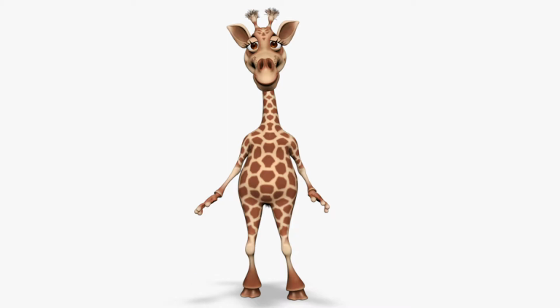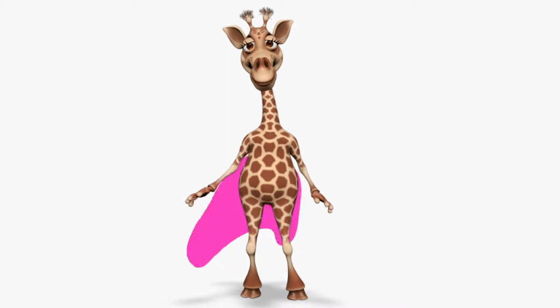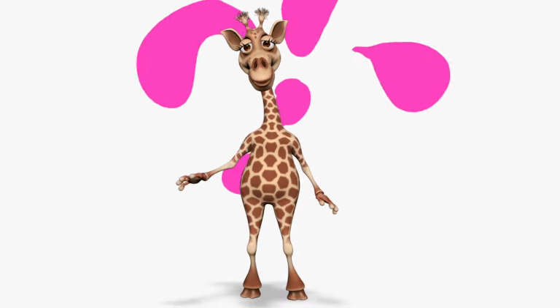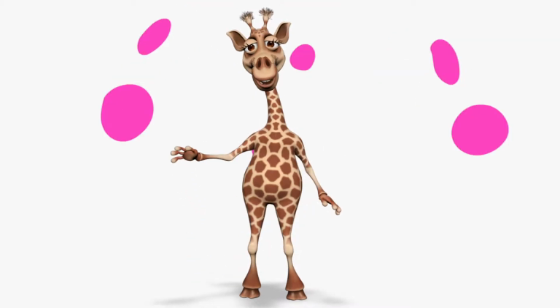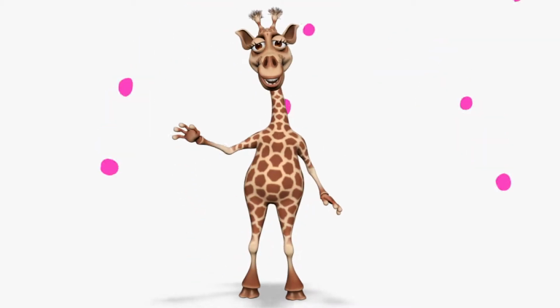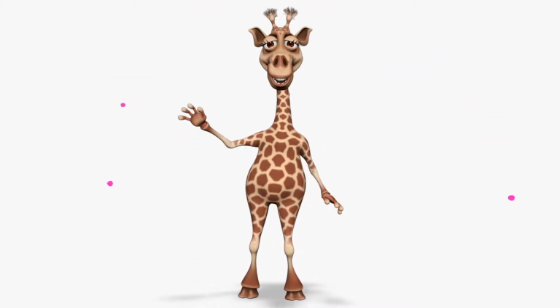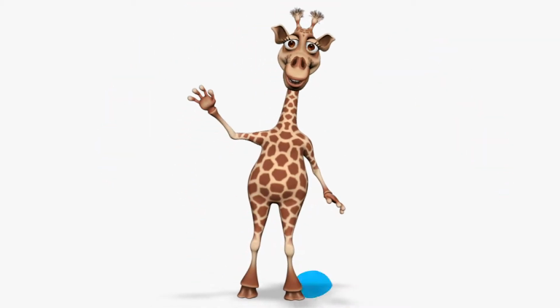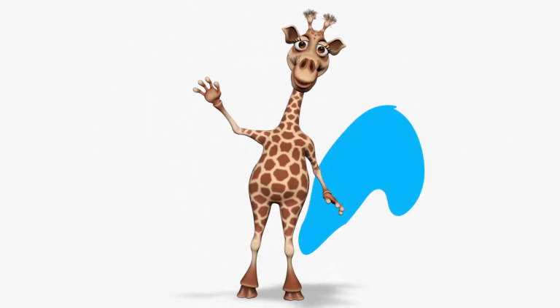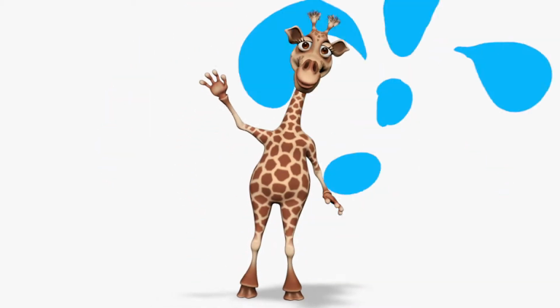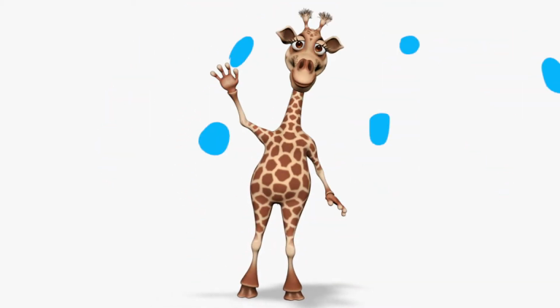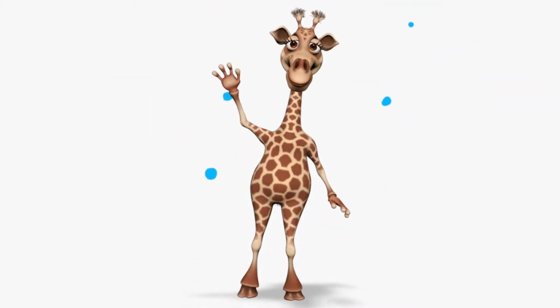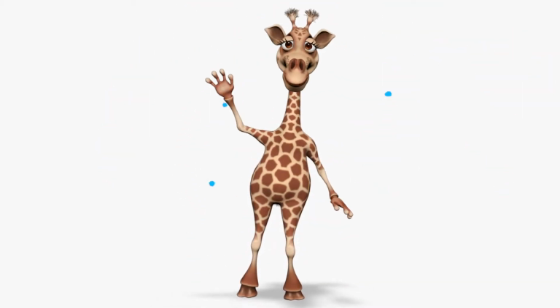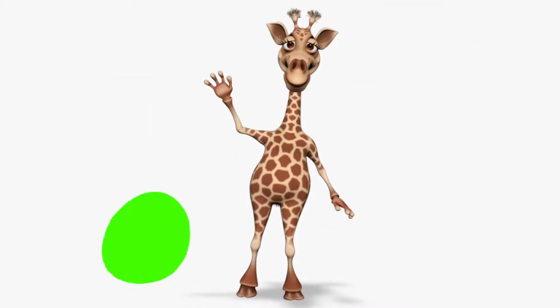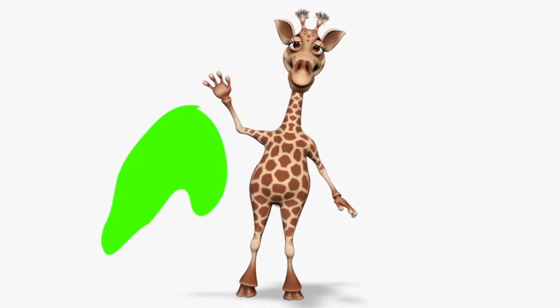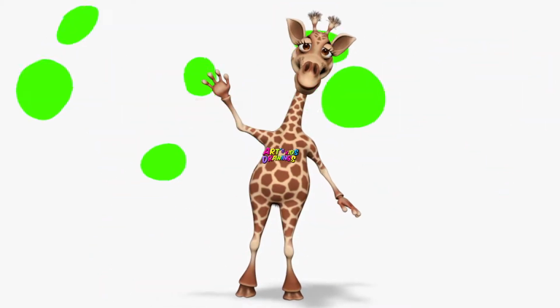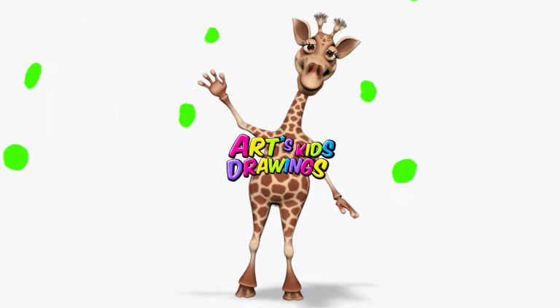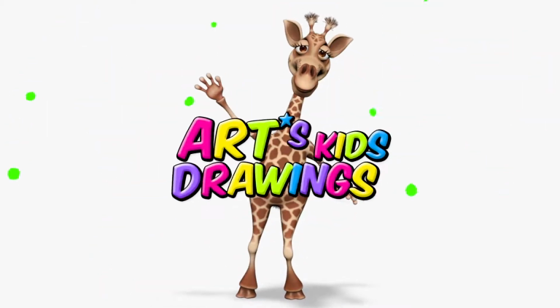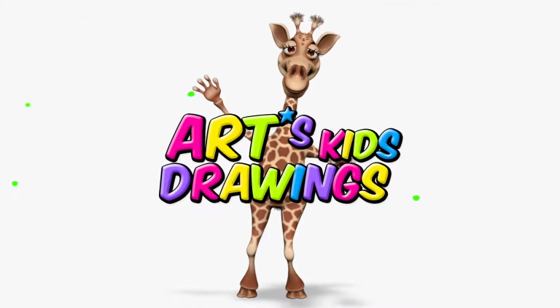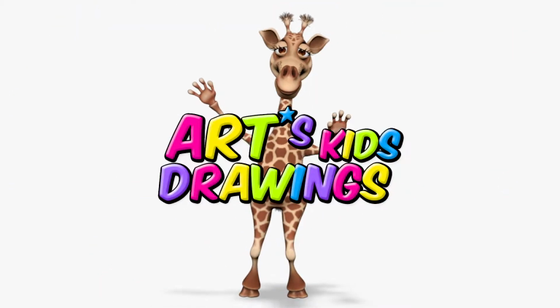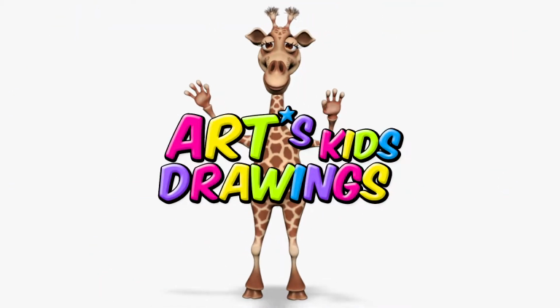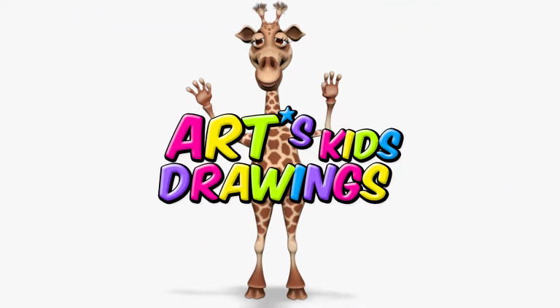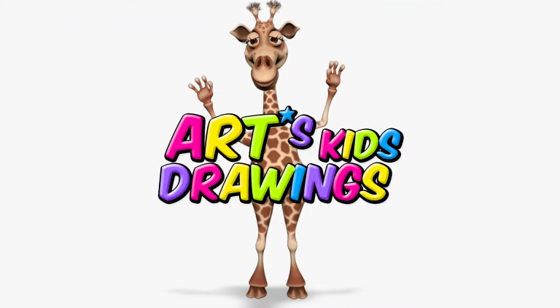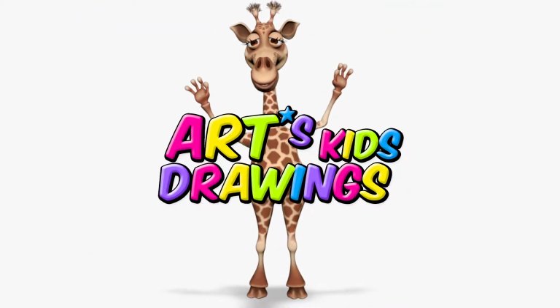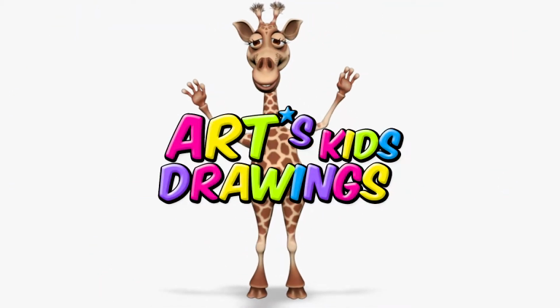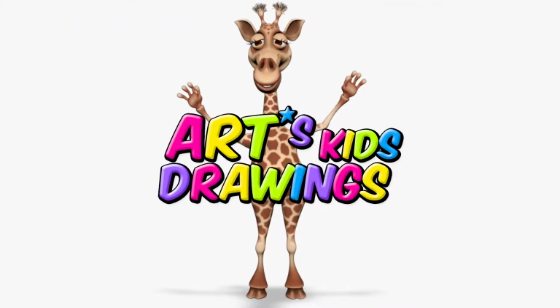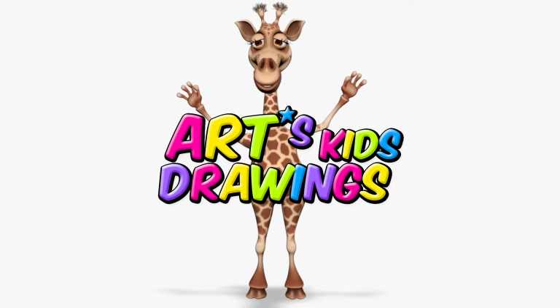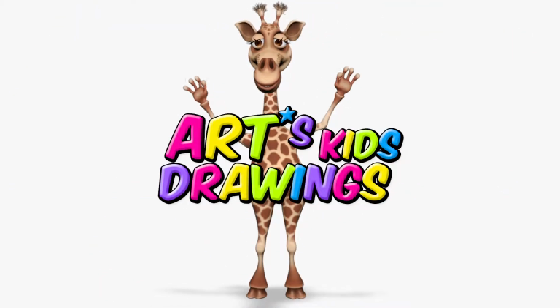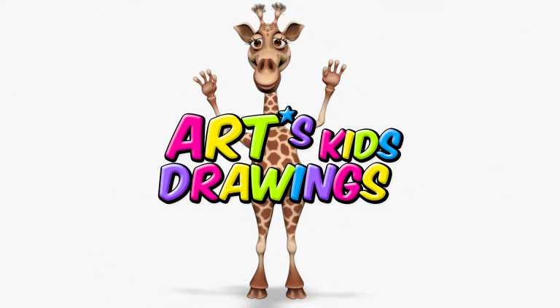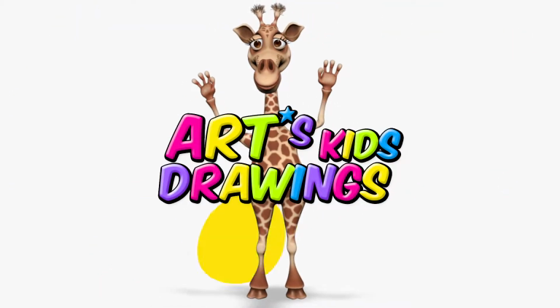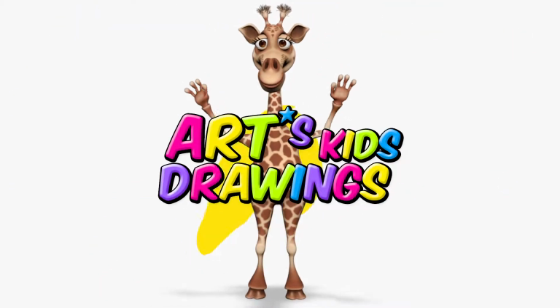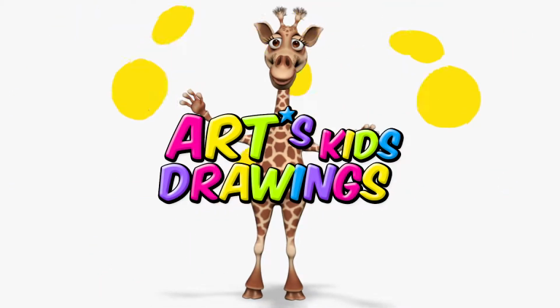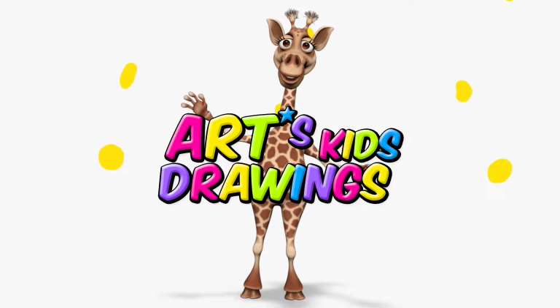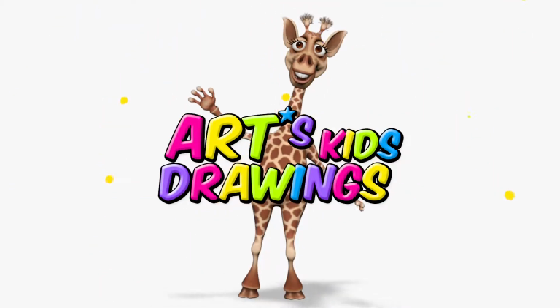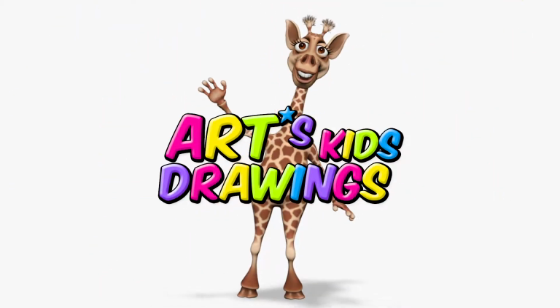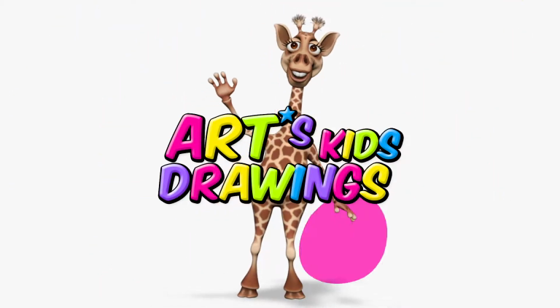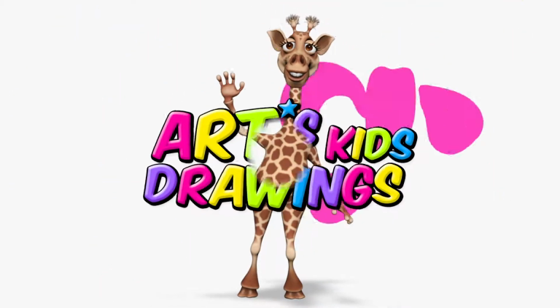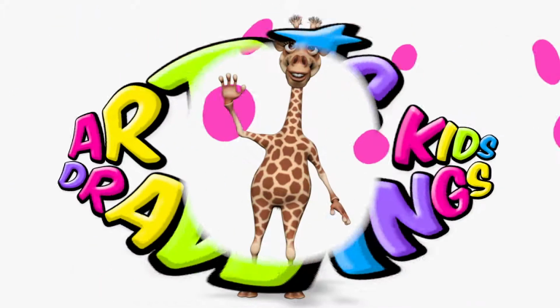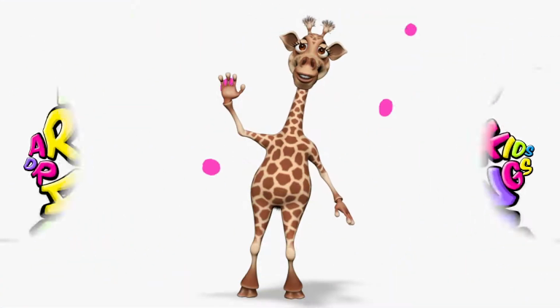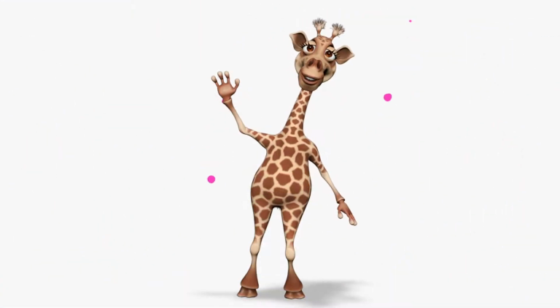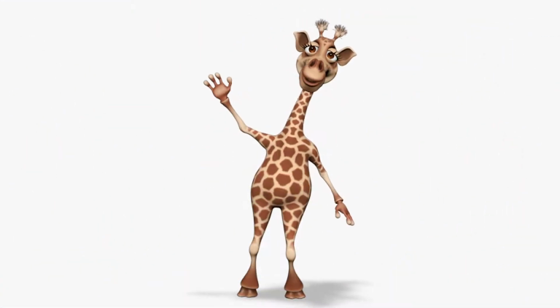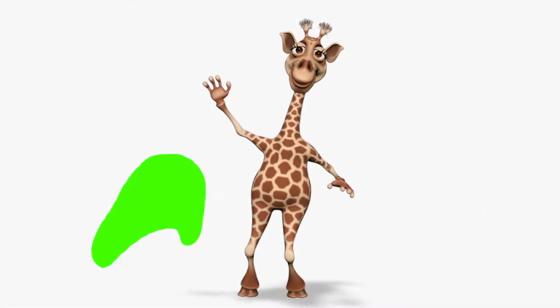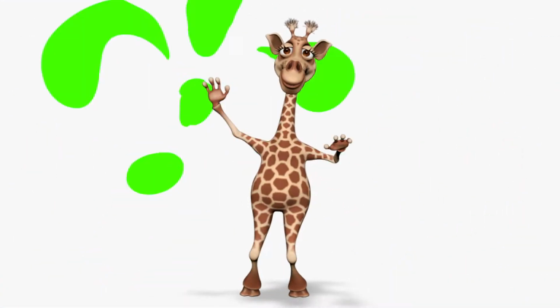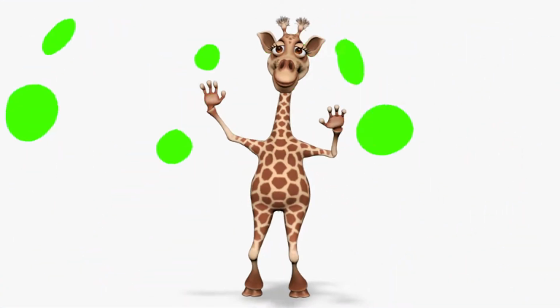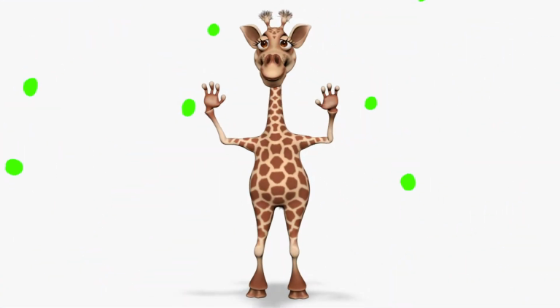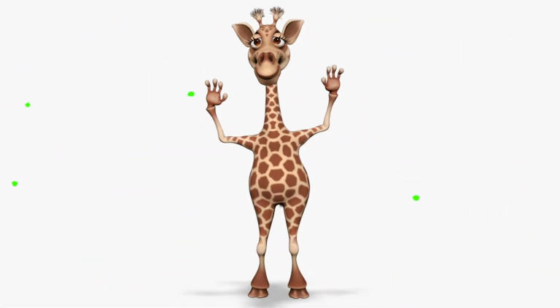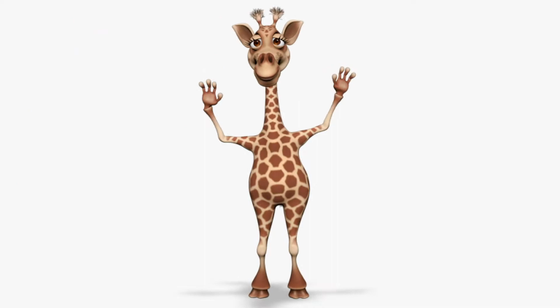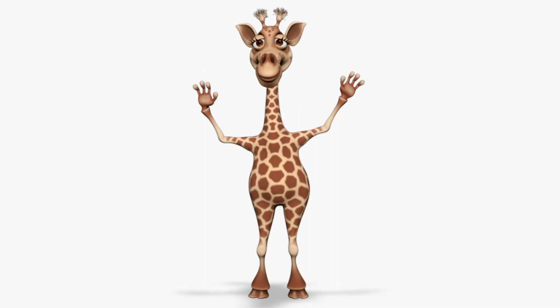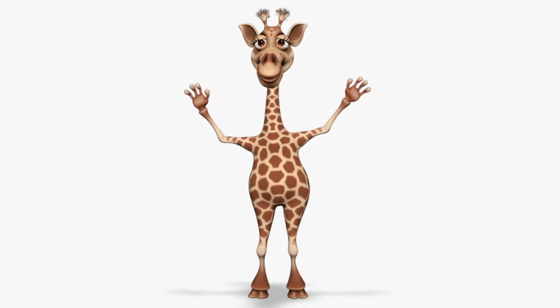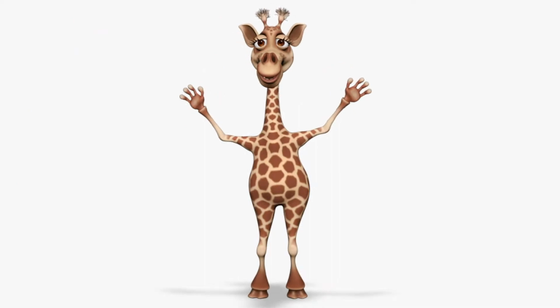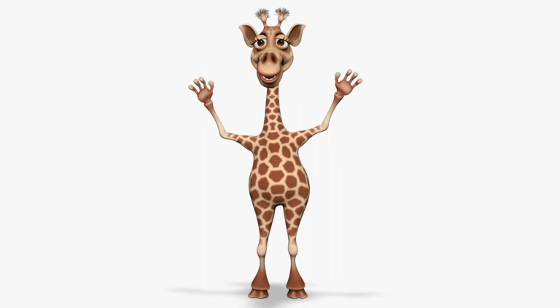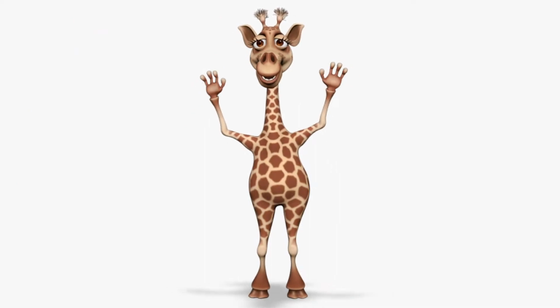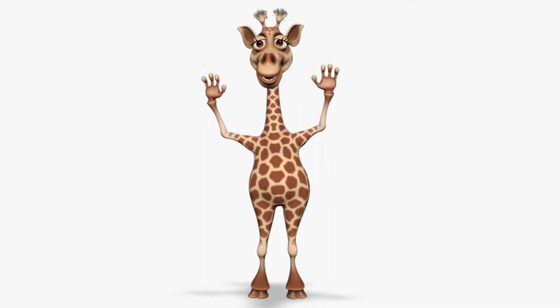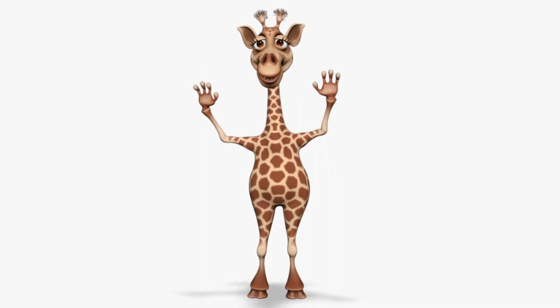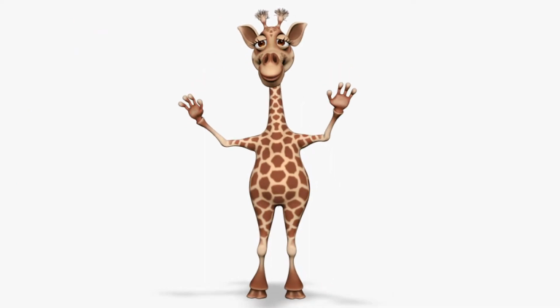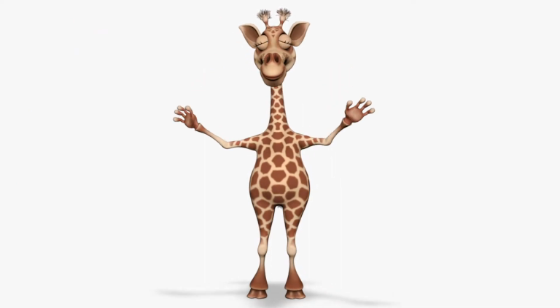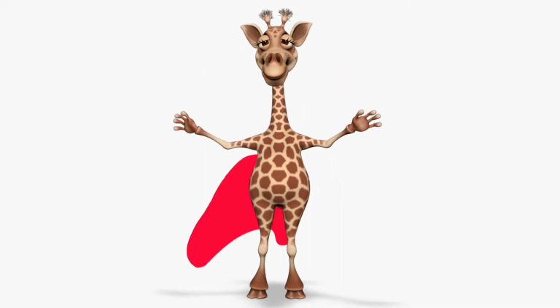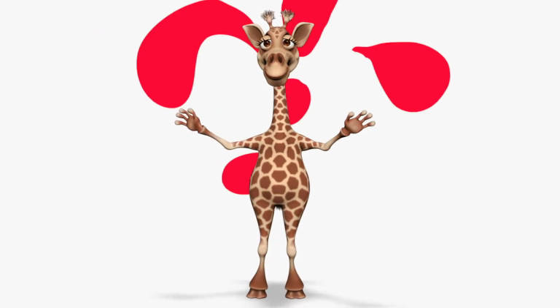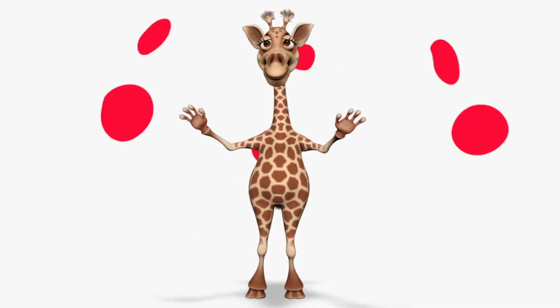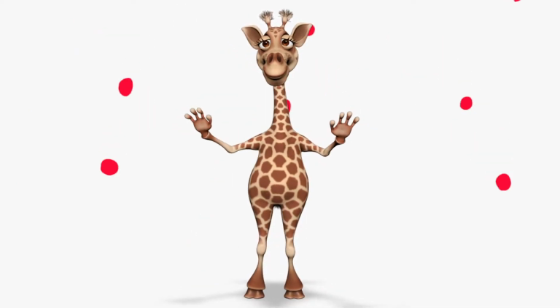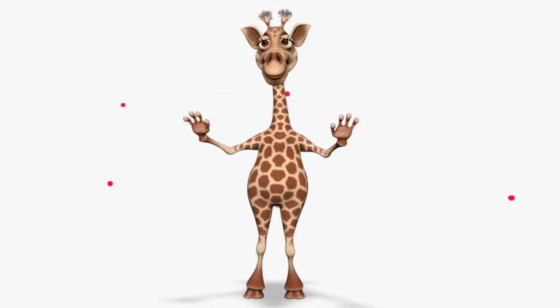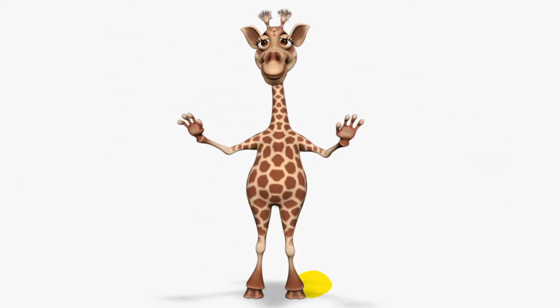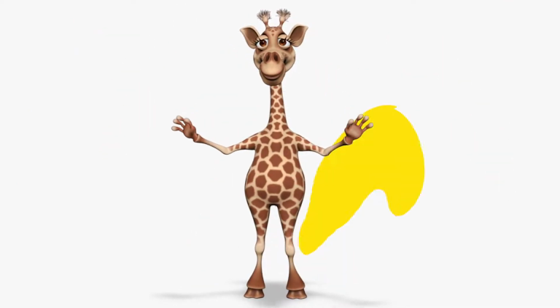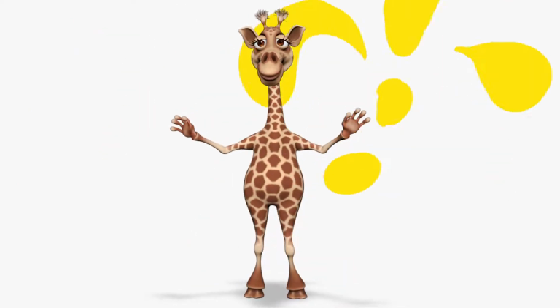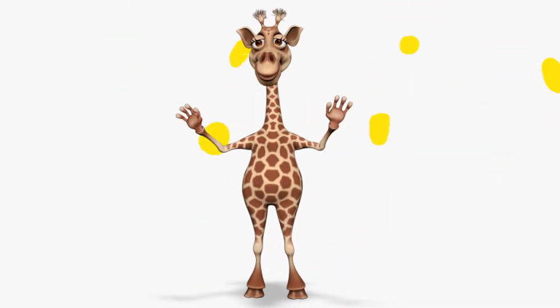Hello everyone! It's Art's Kids Drawing! Hmm, what will we draw today? Let's see!